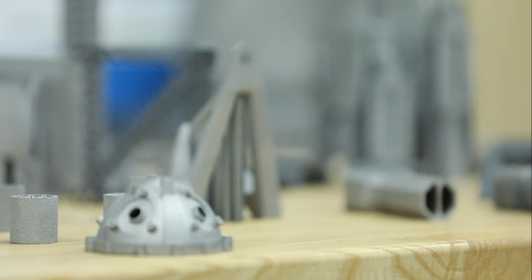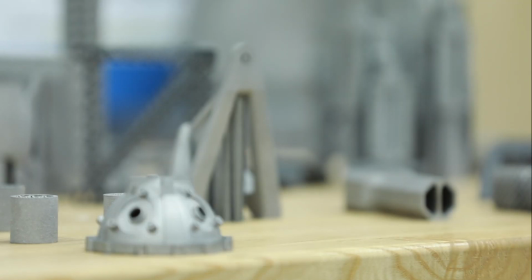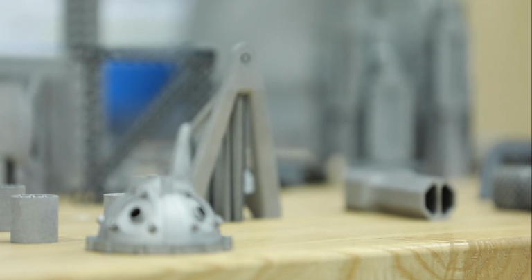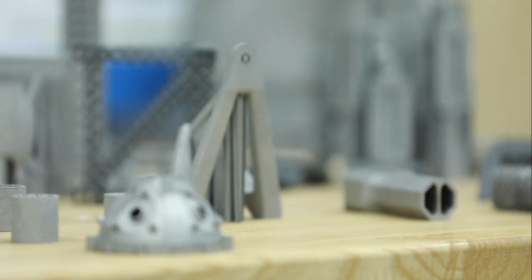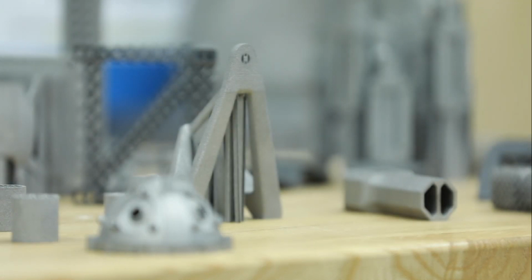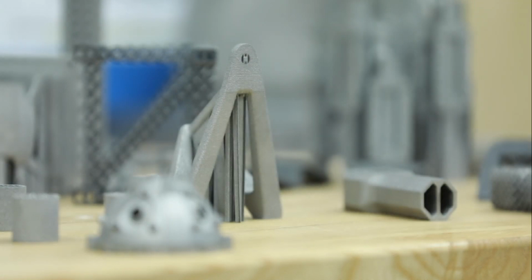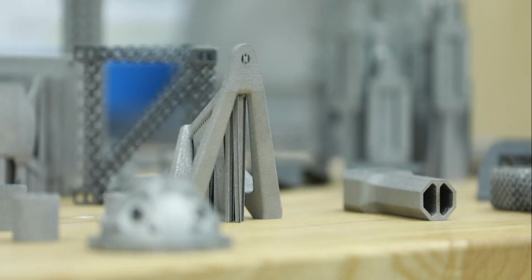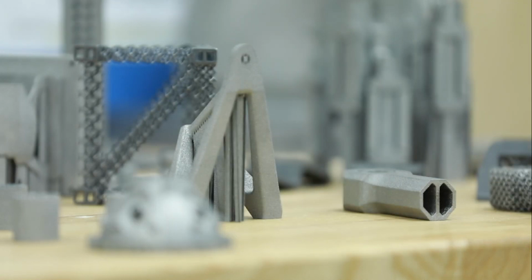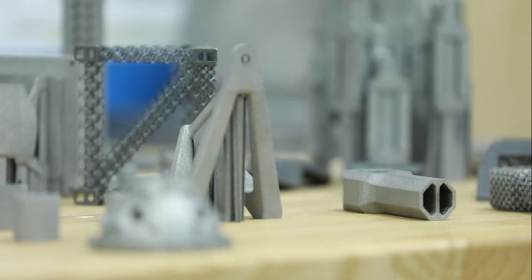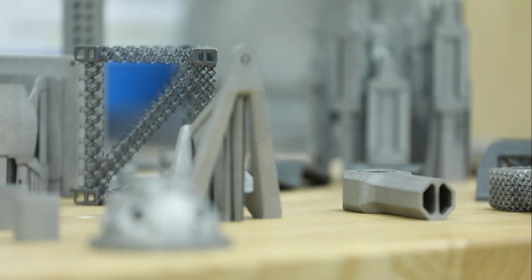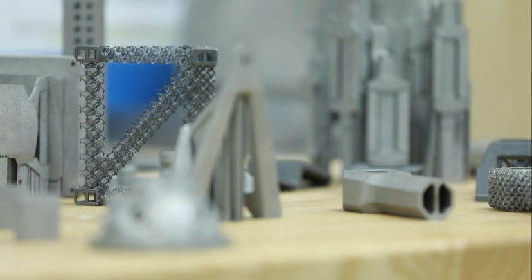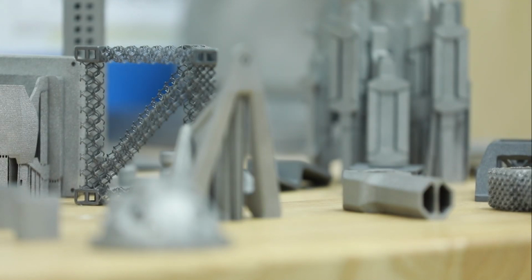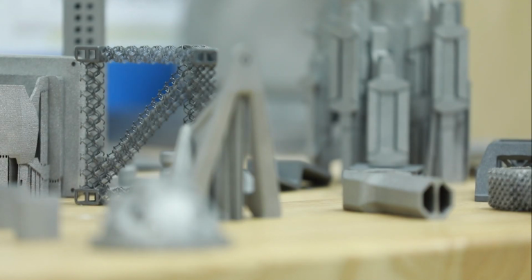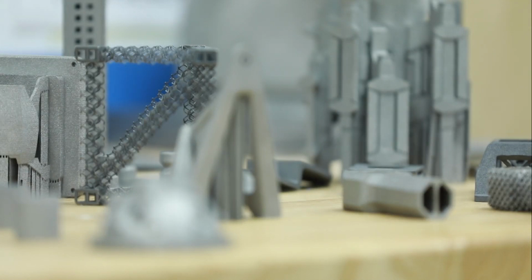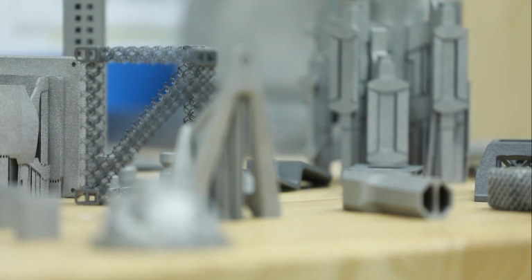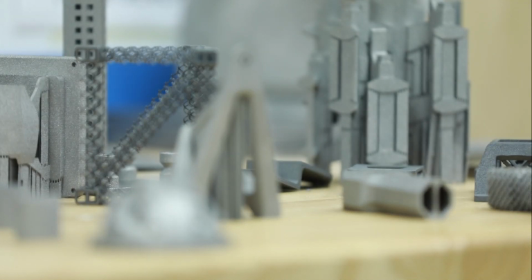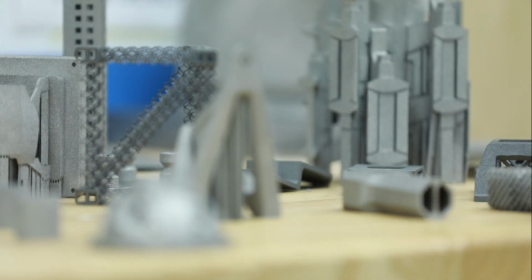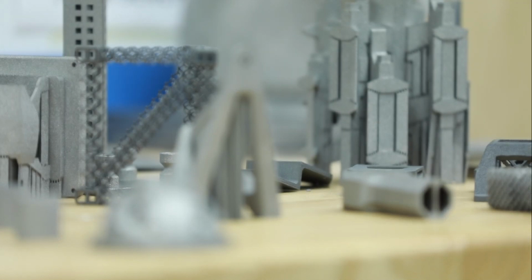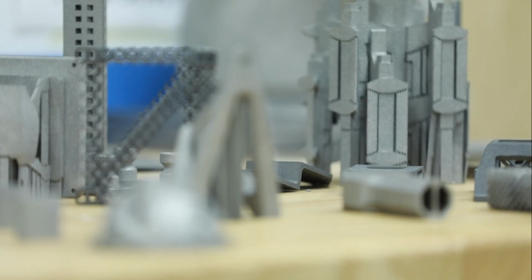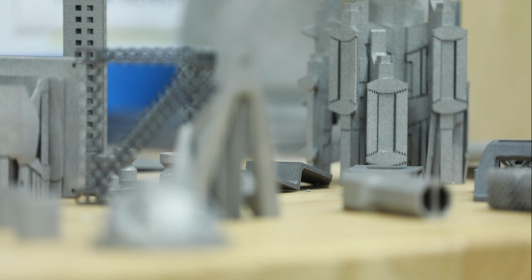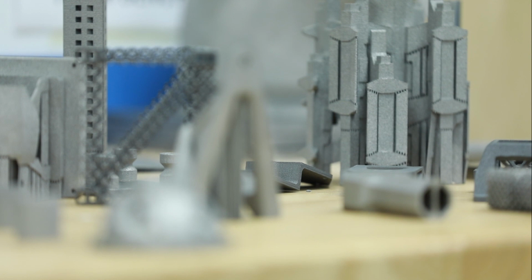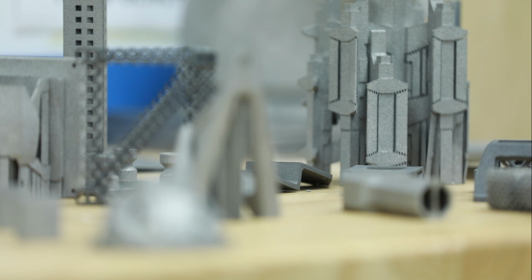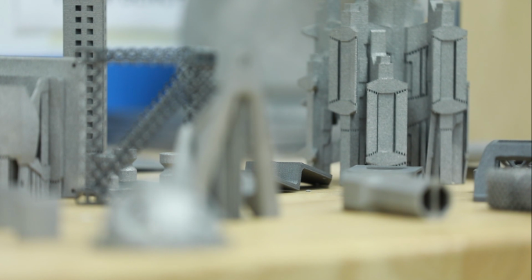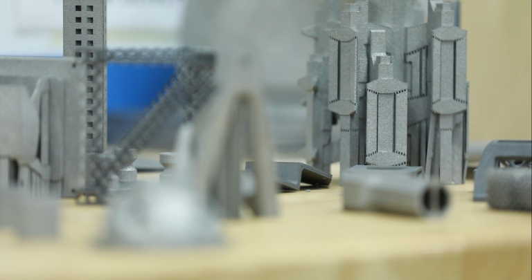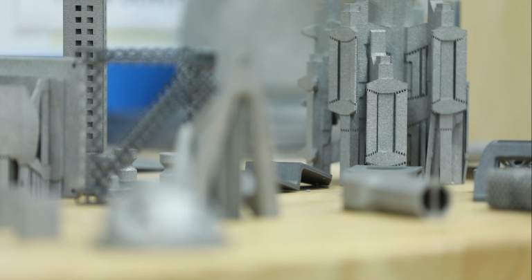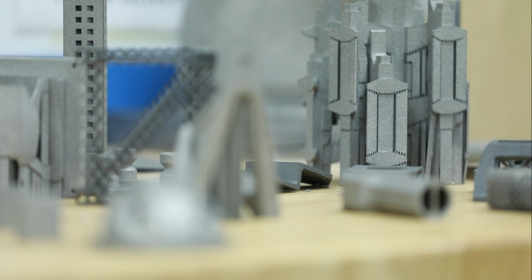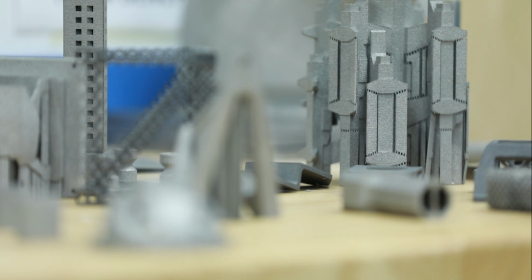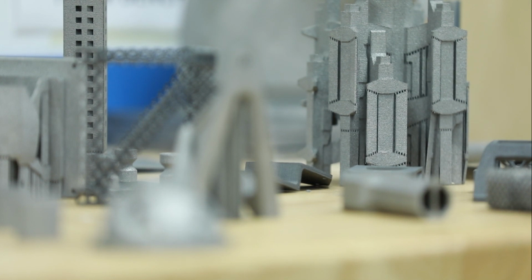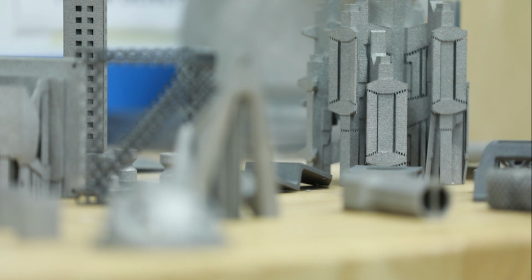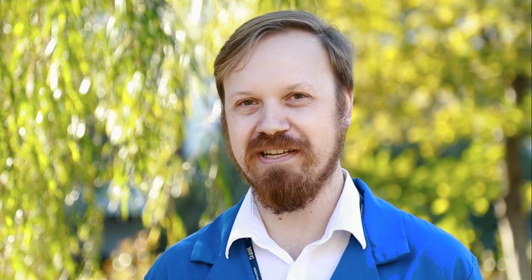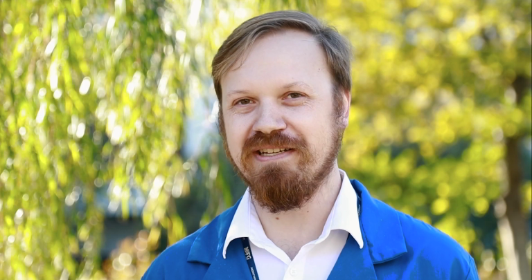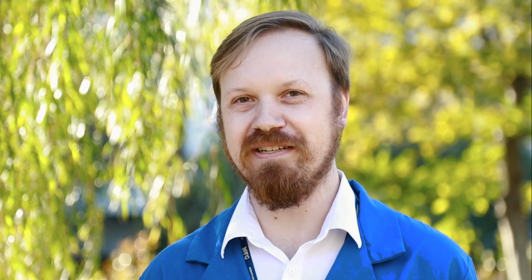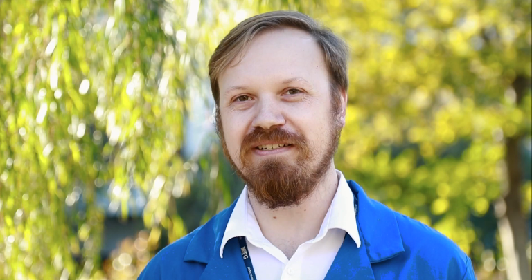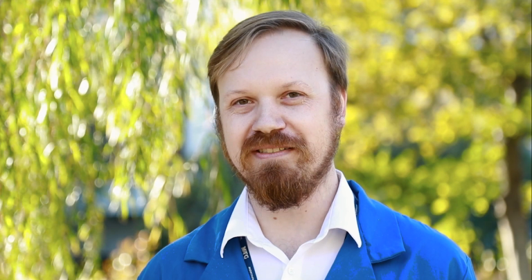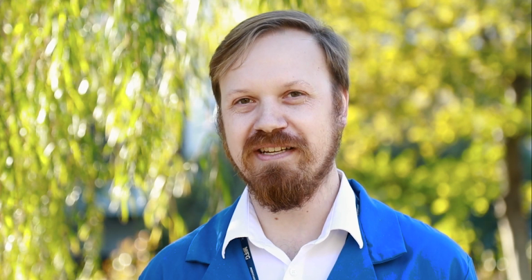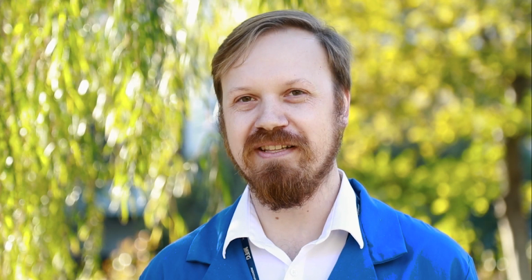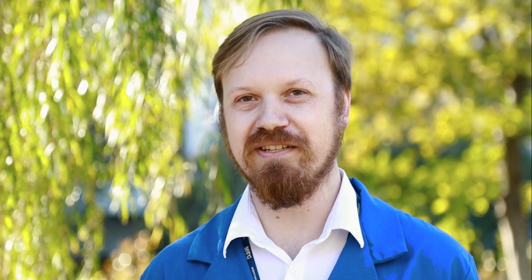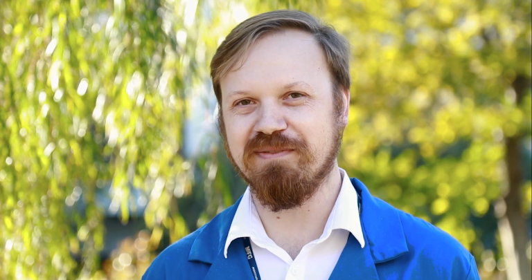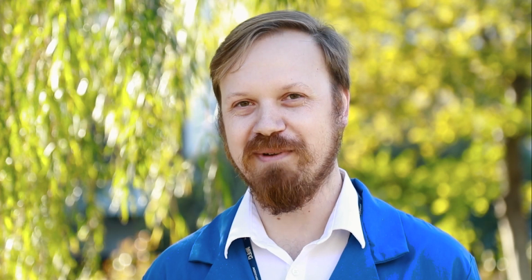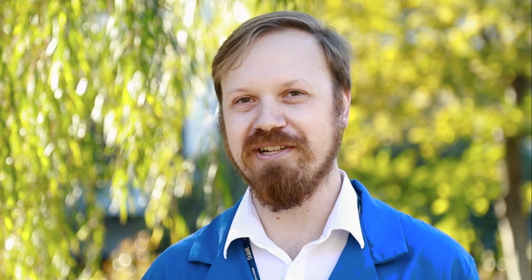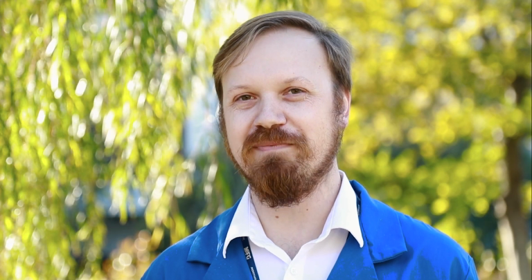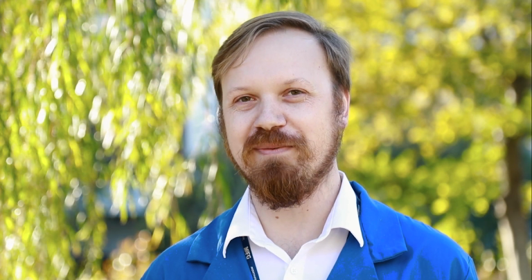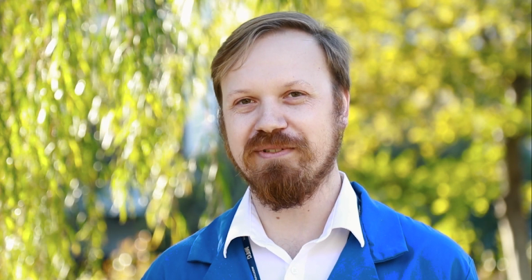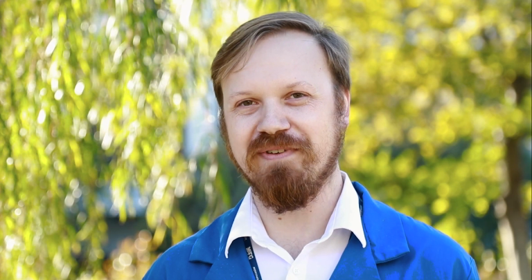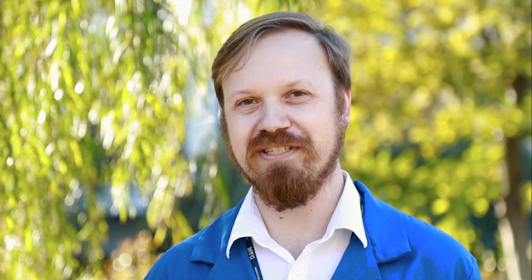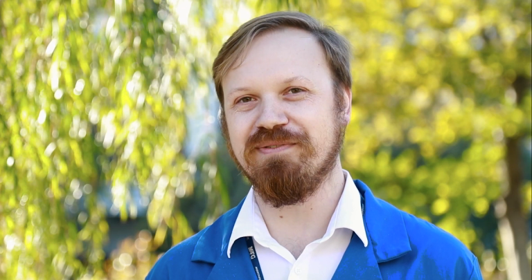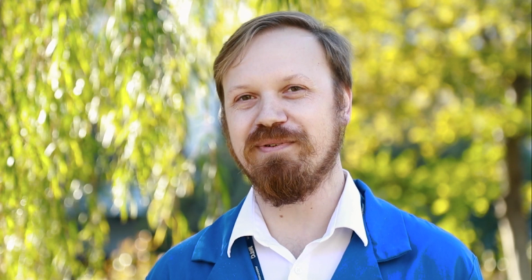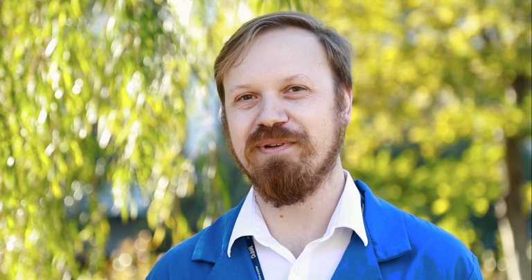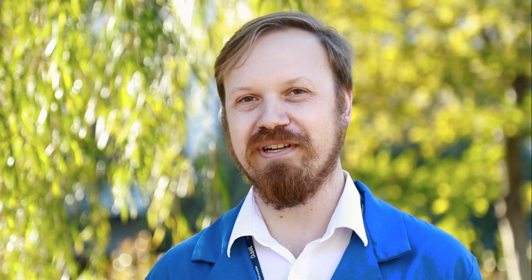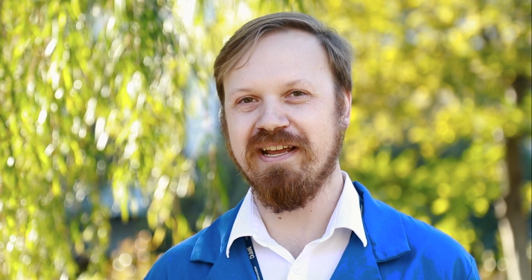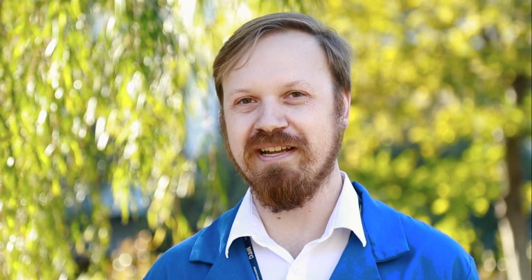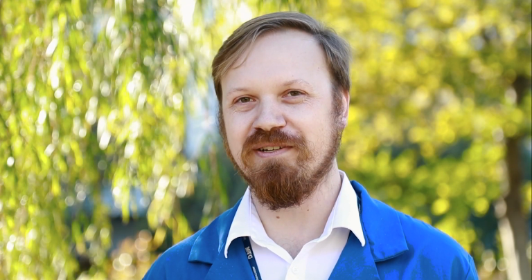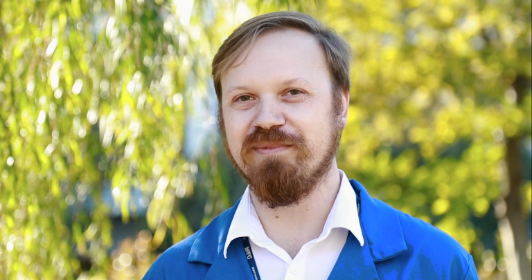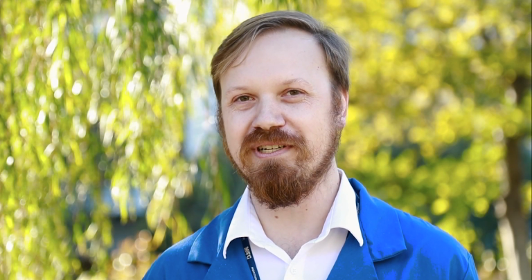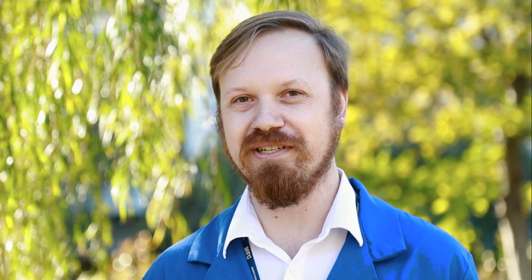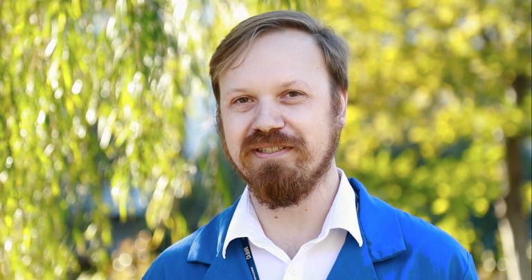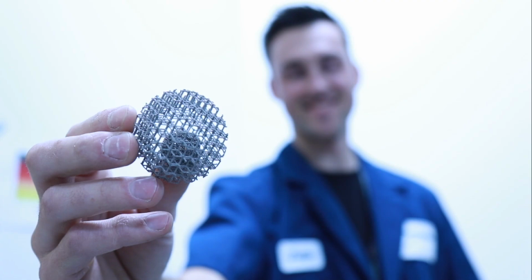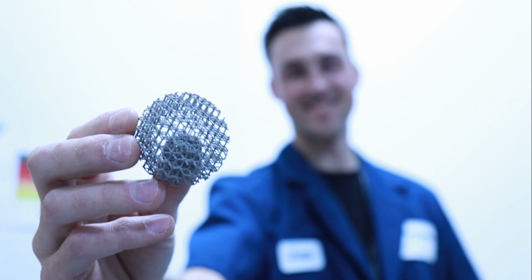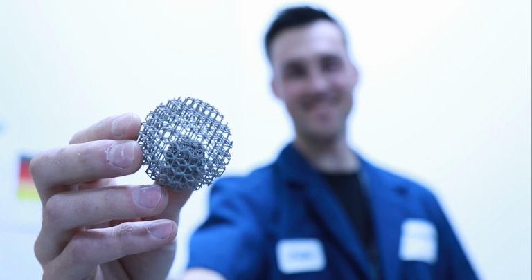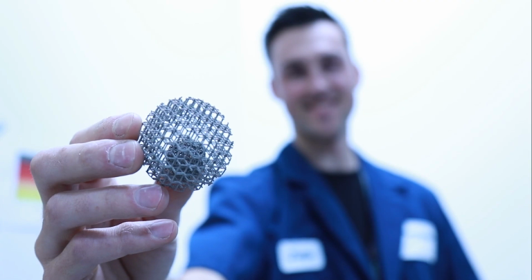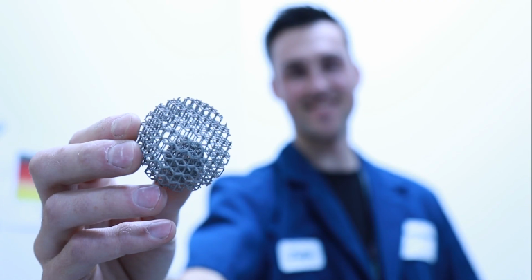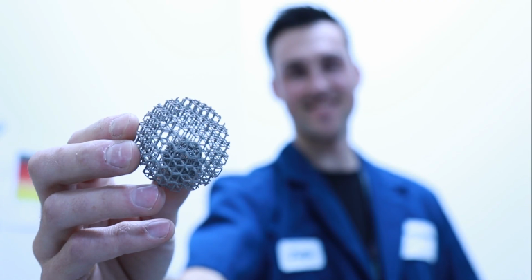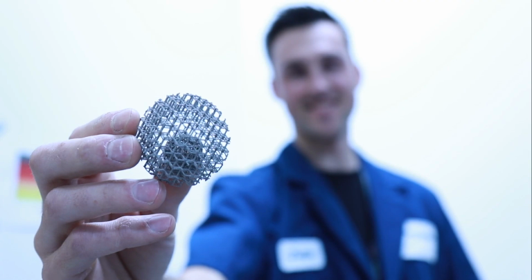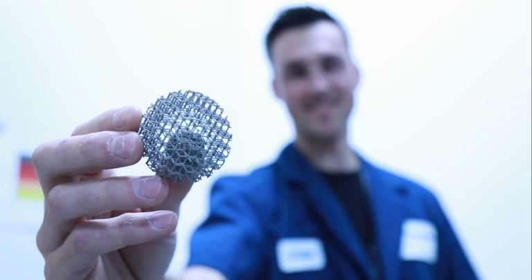My favorite part of the job is actually making parts and seeing the smile on people's faces when we can hand them a completed part.